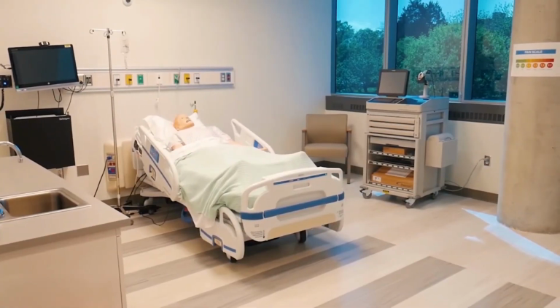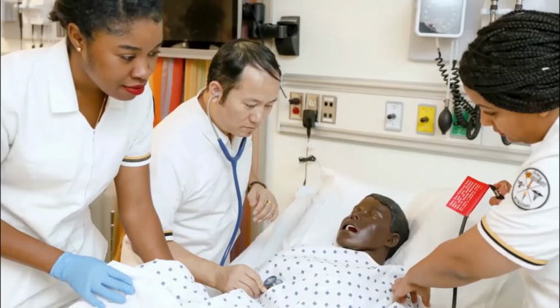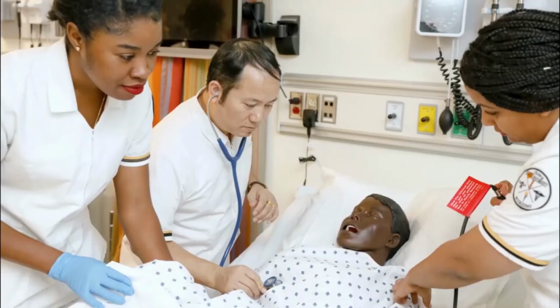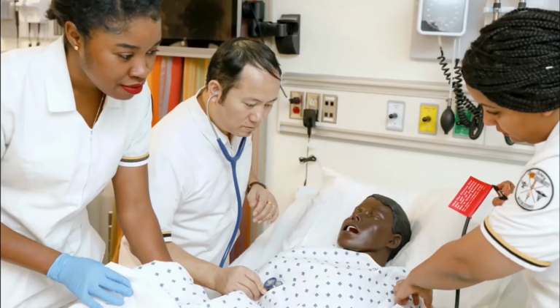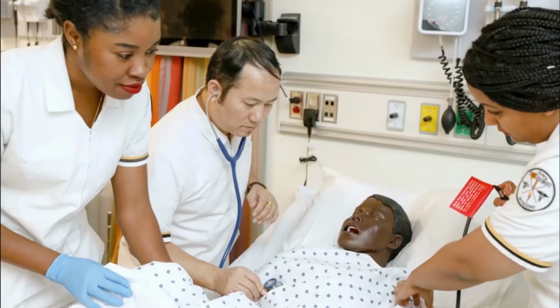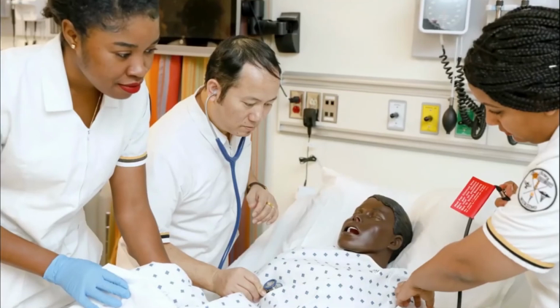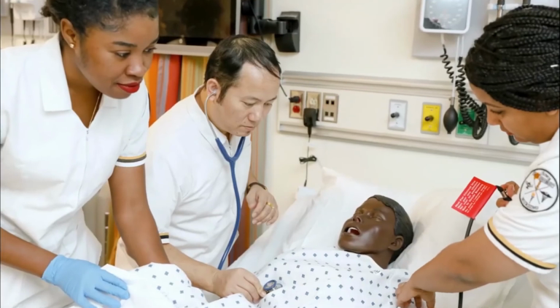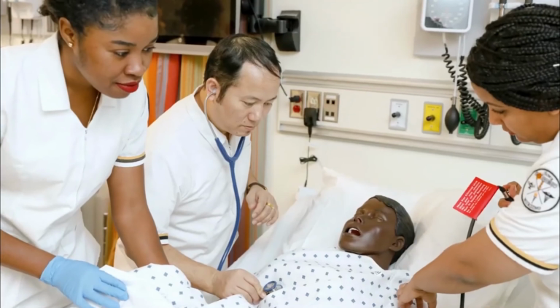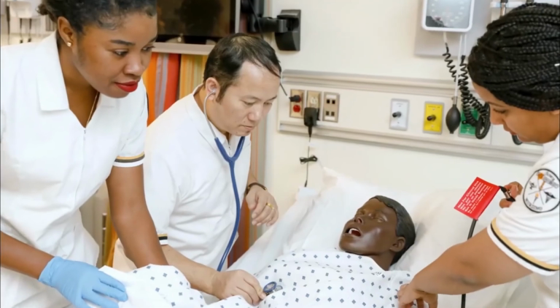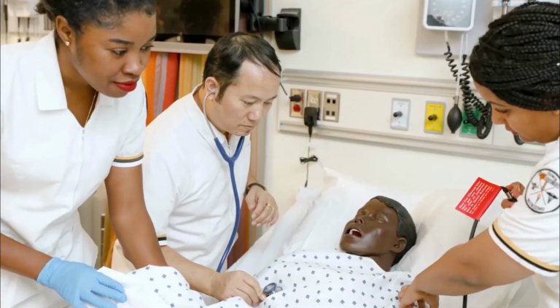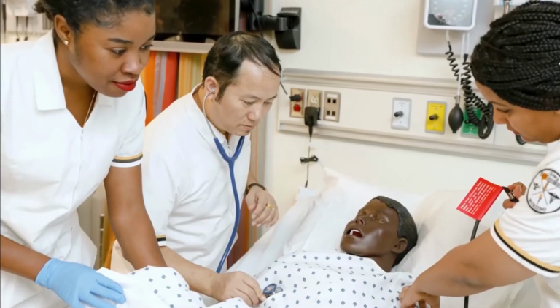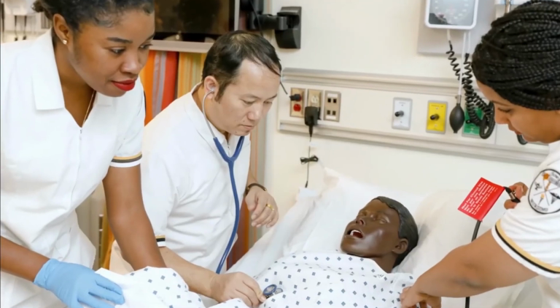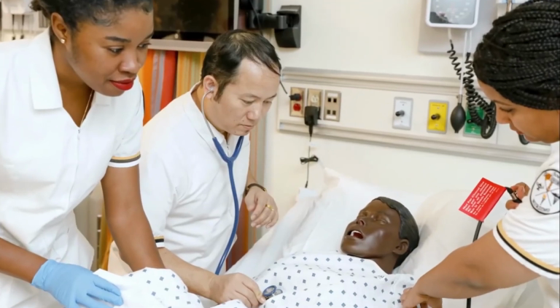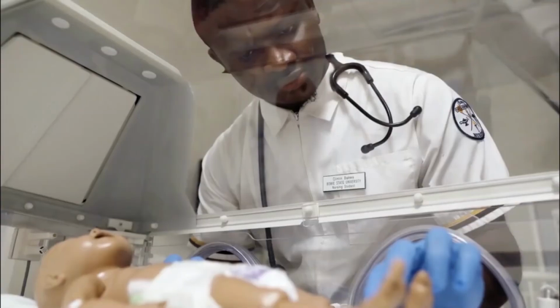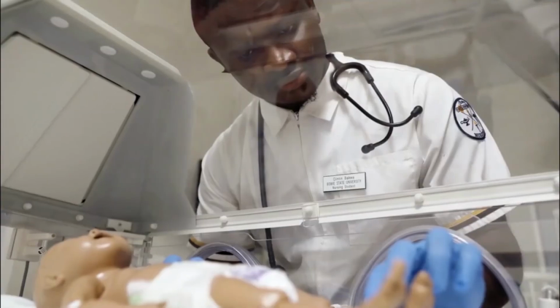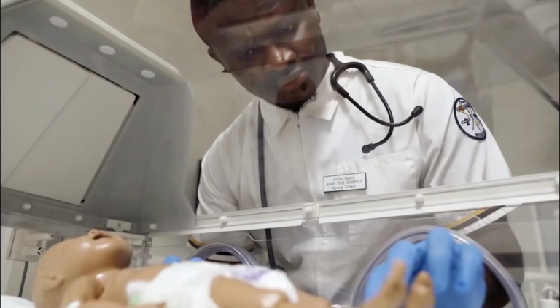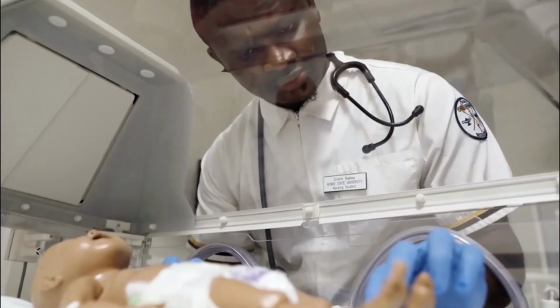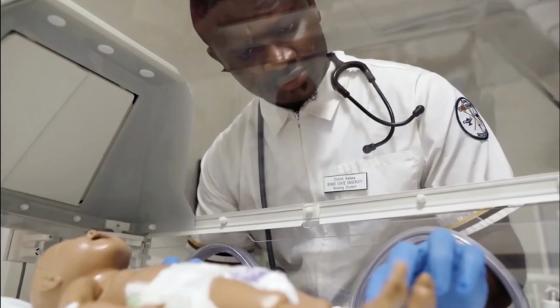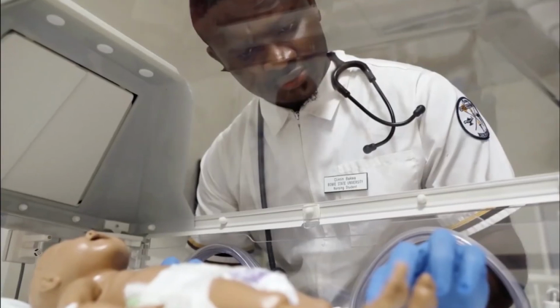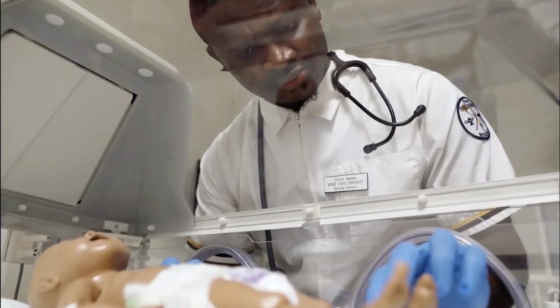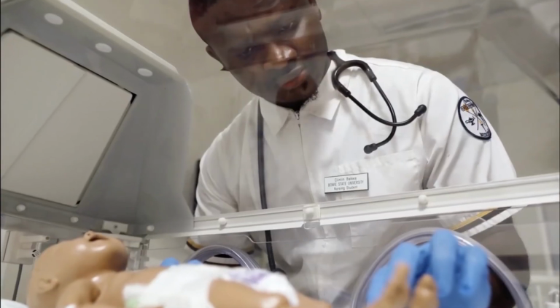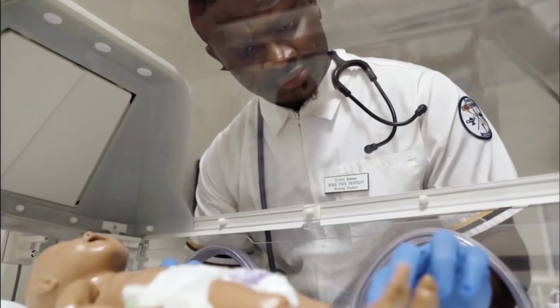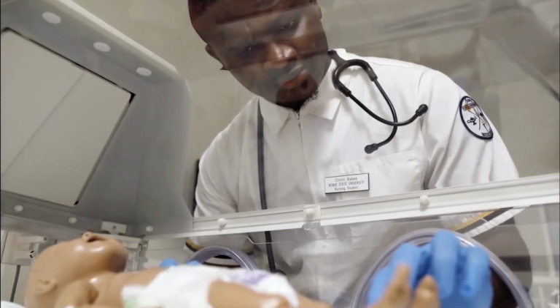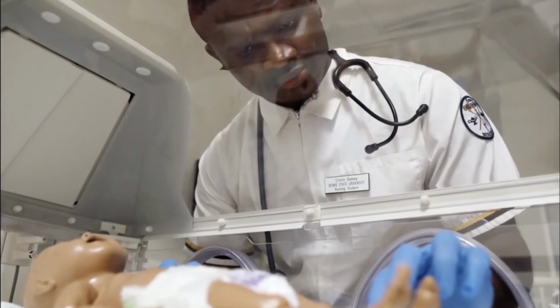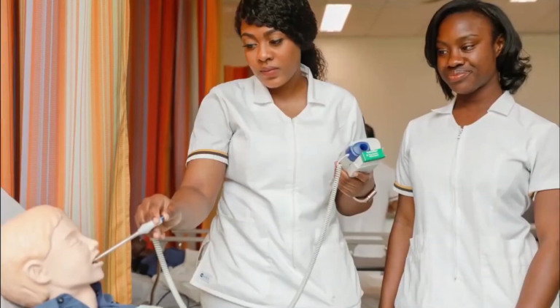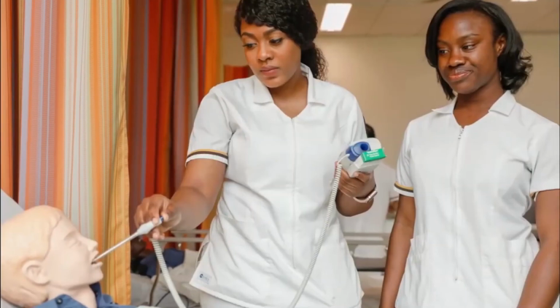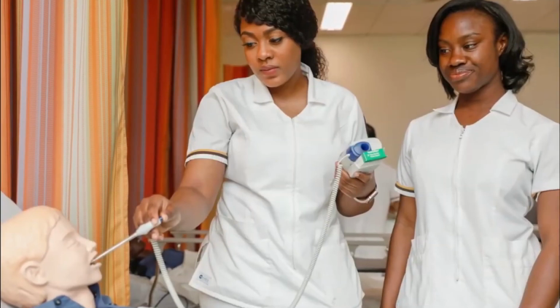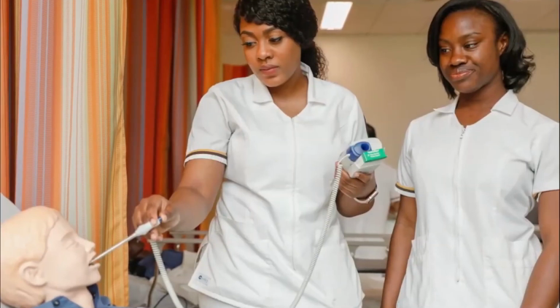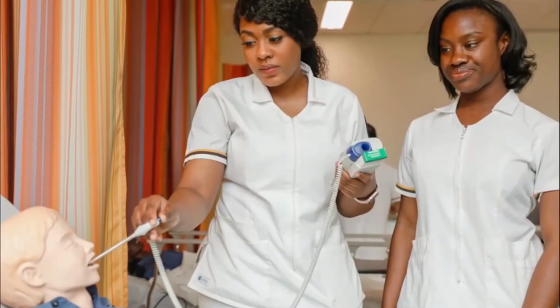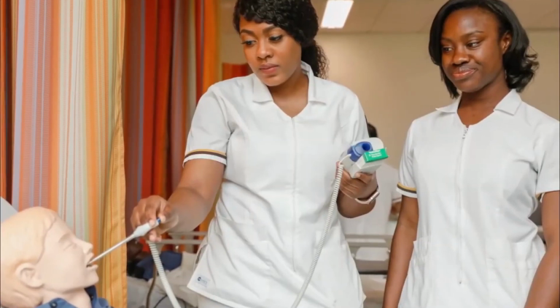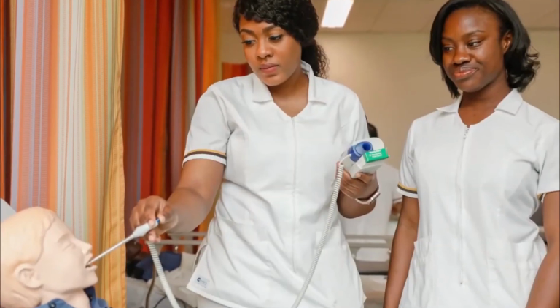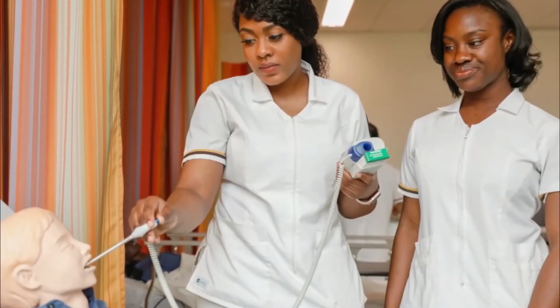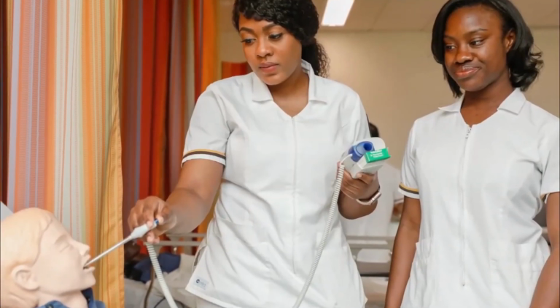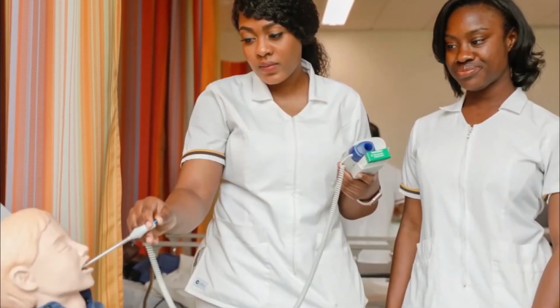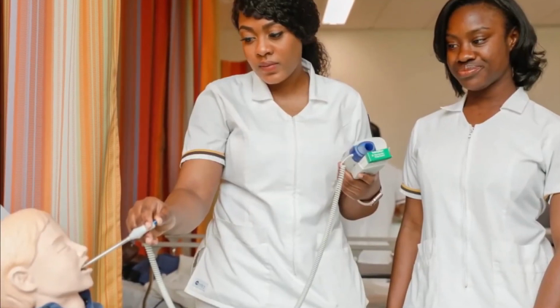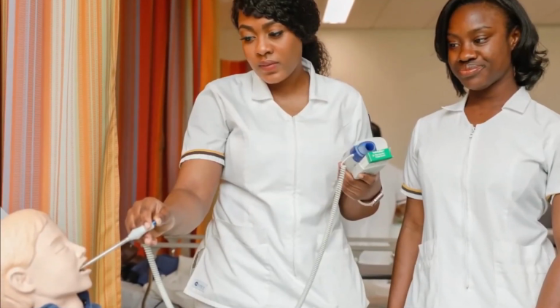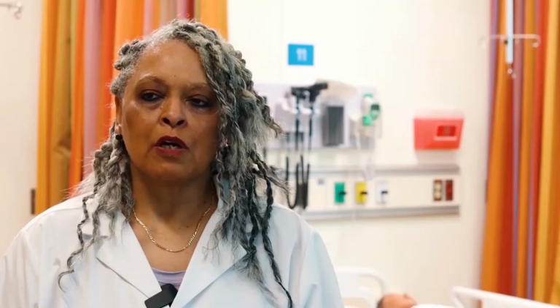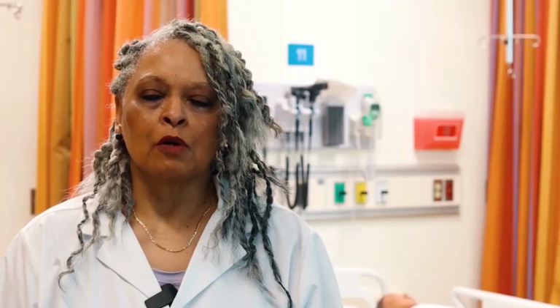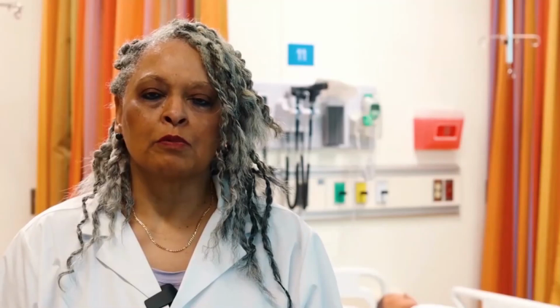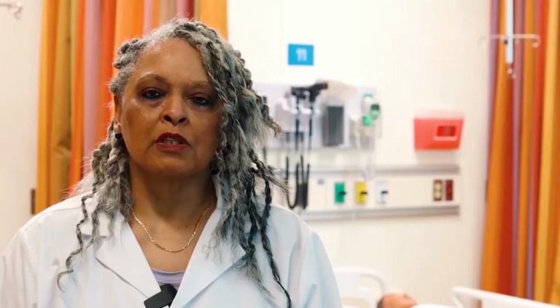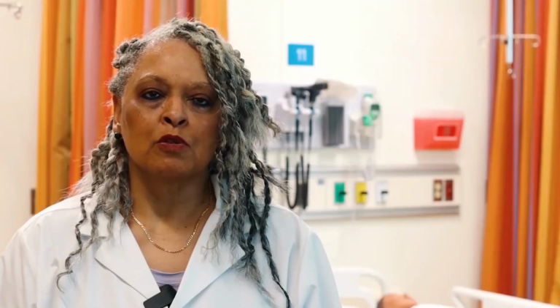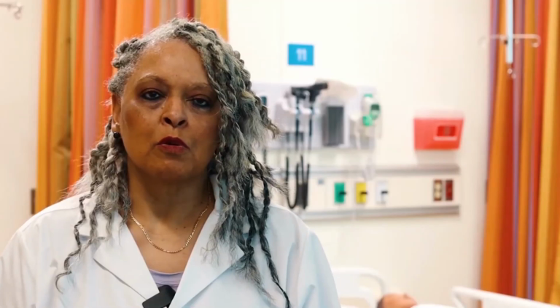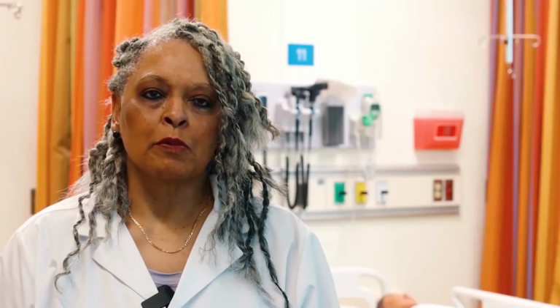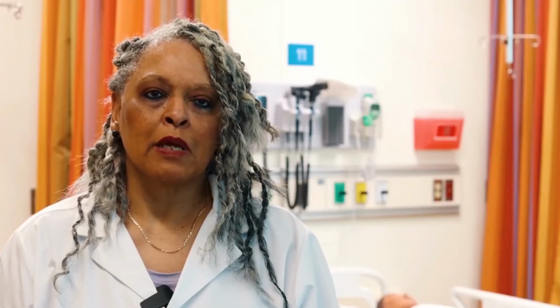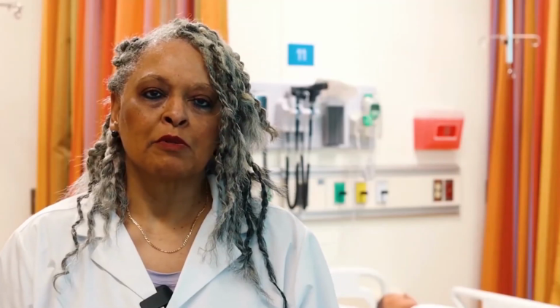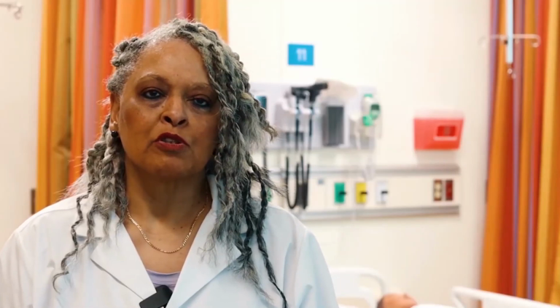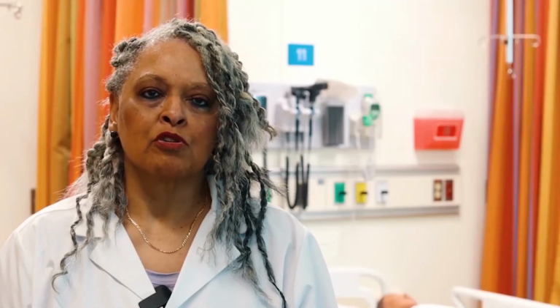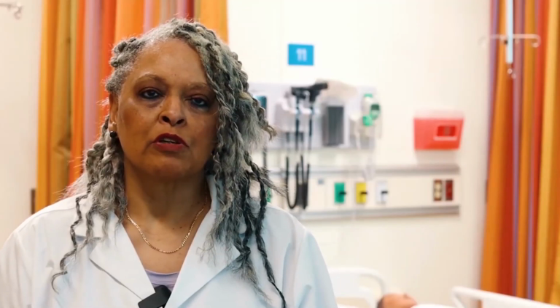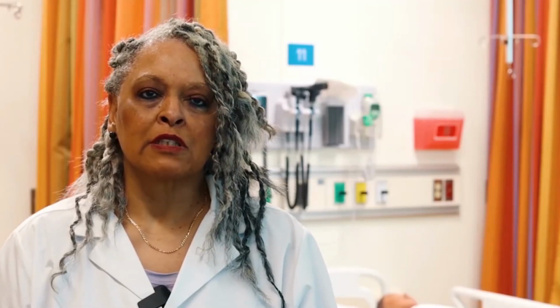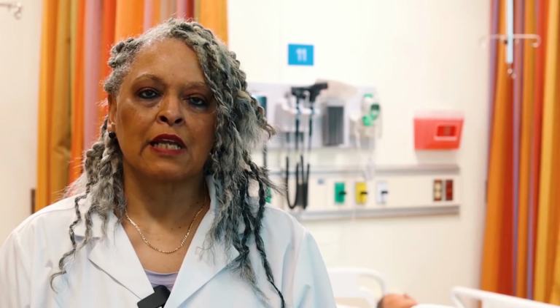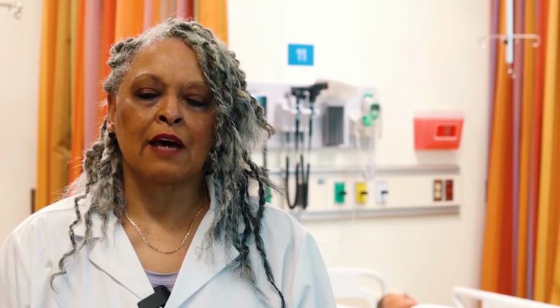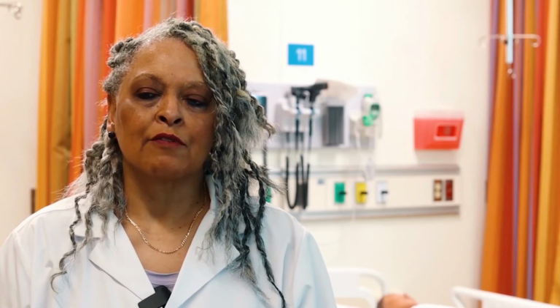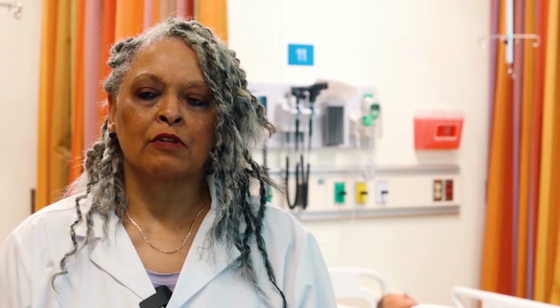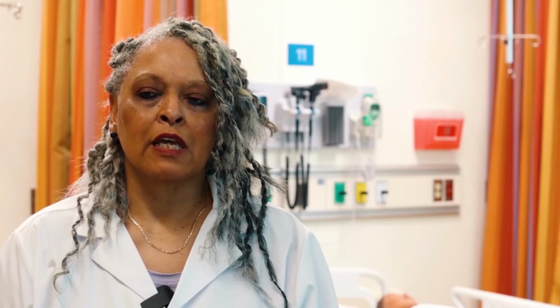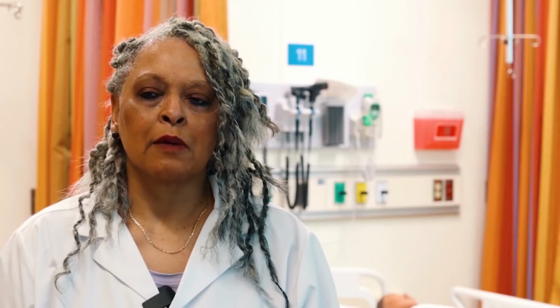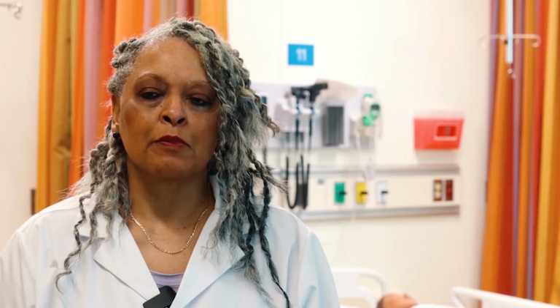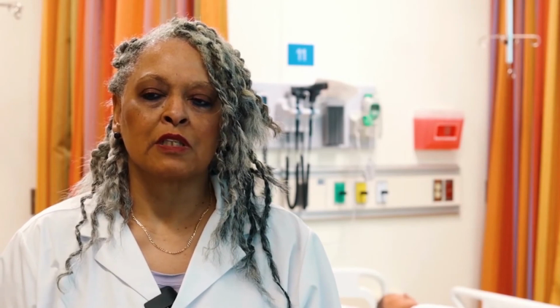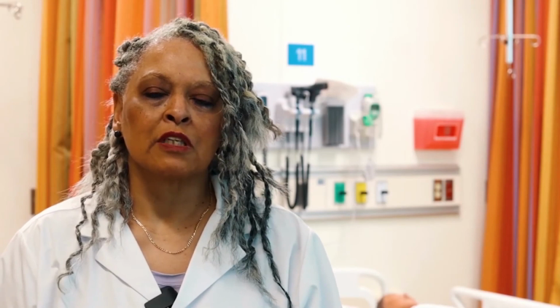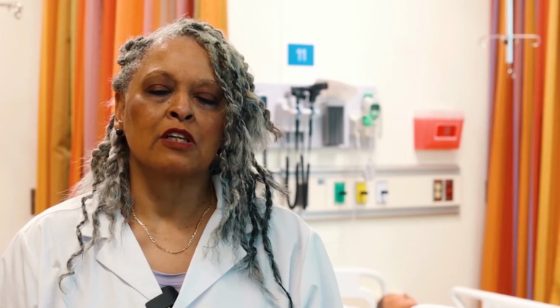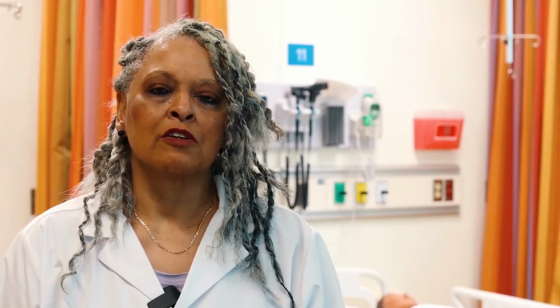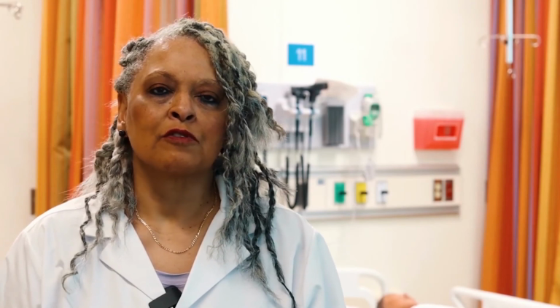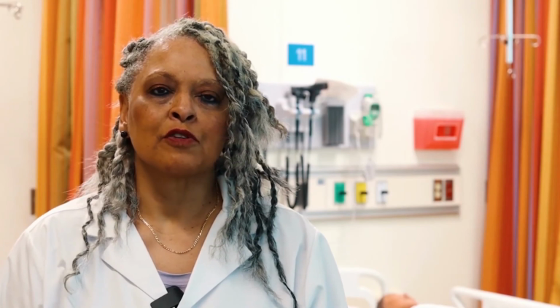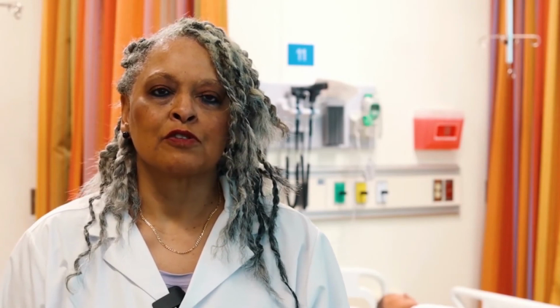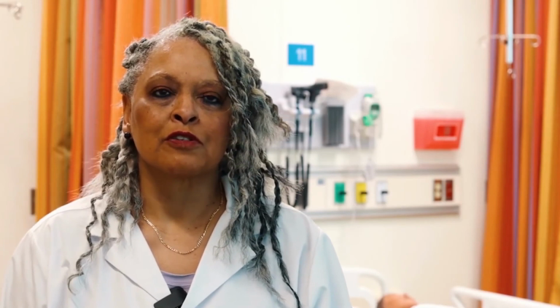Thank you for joining us for the Simulation Resource Center tour. We hope that you will be able to join us live on campus in the near future.